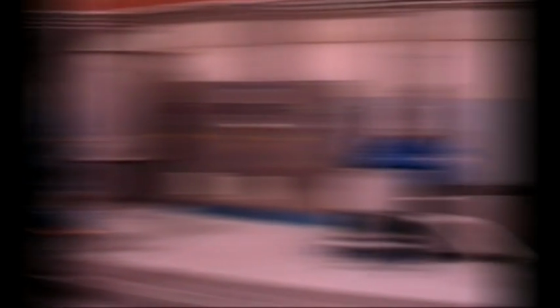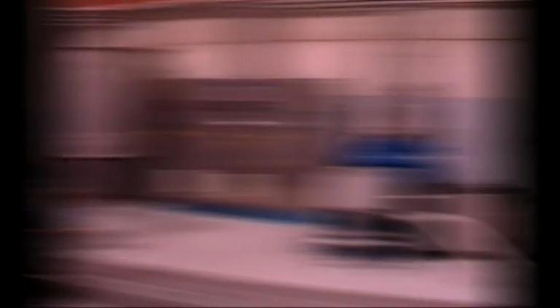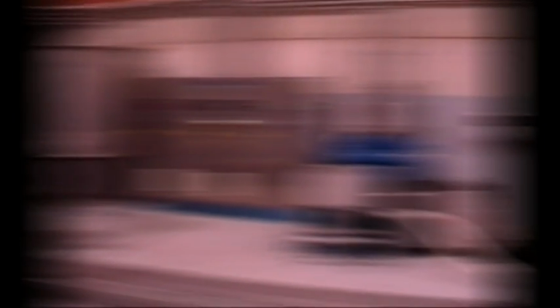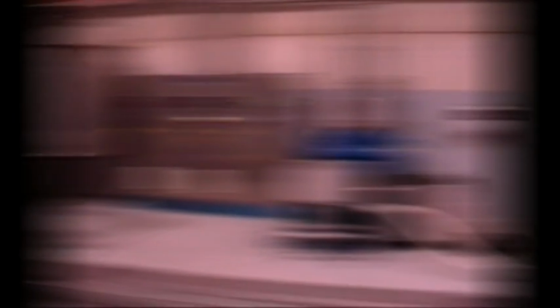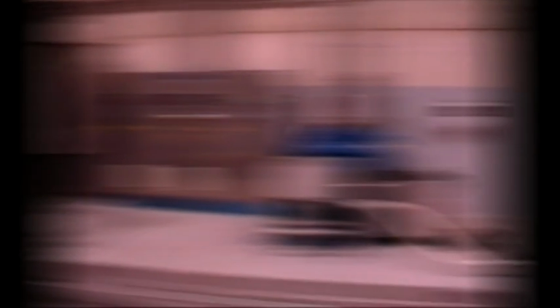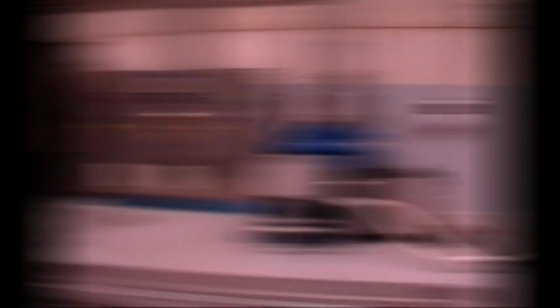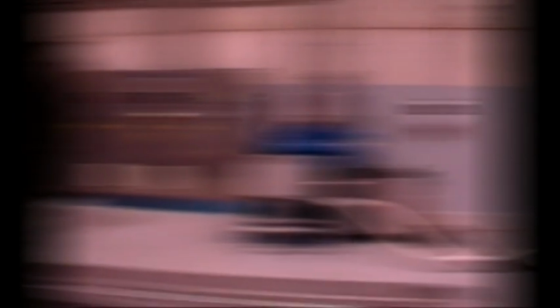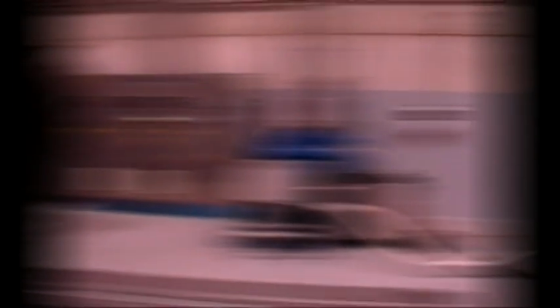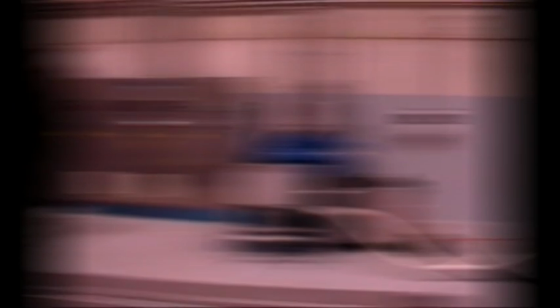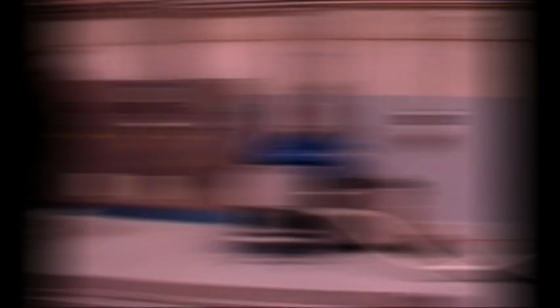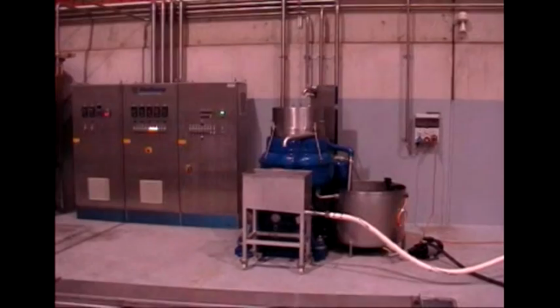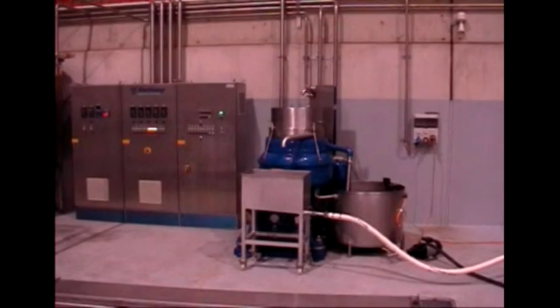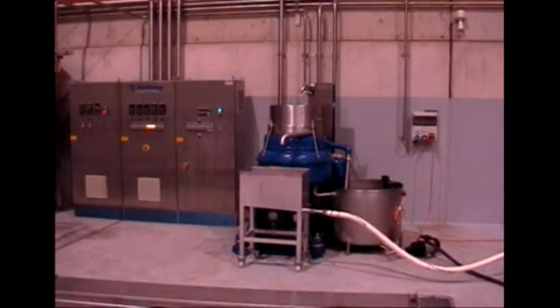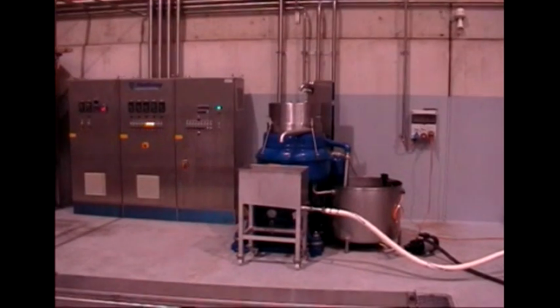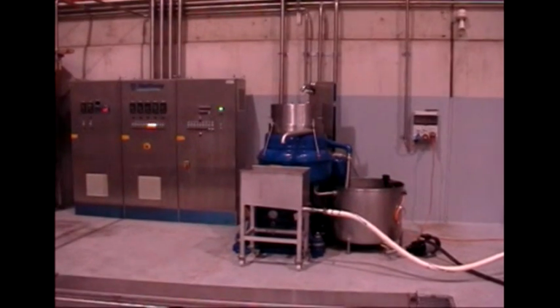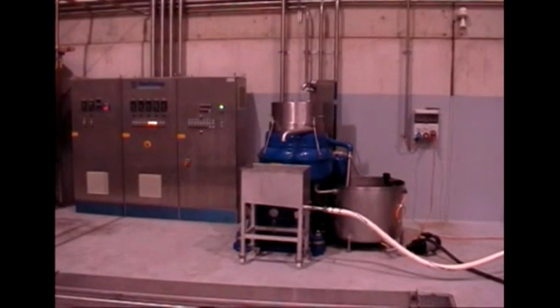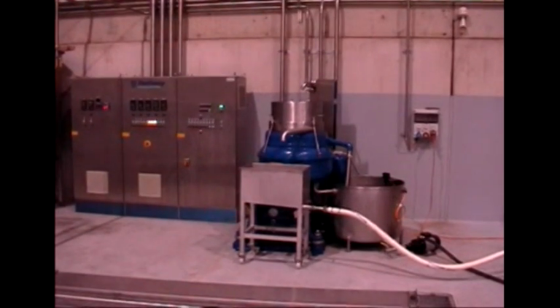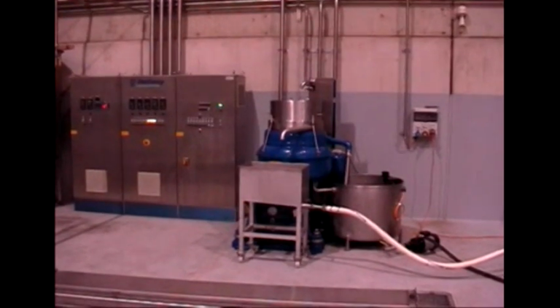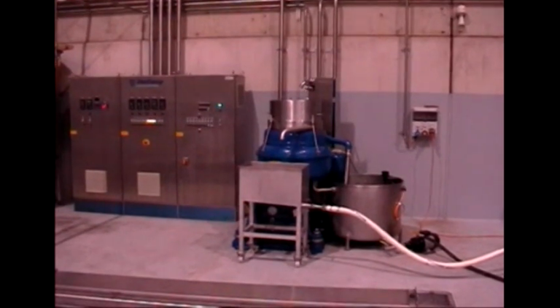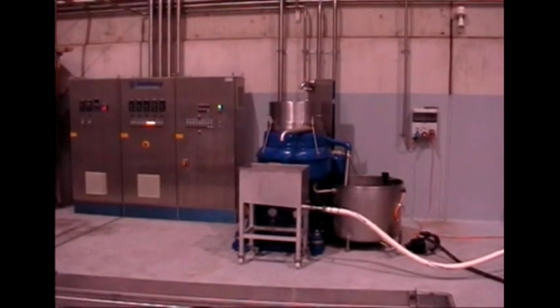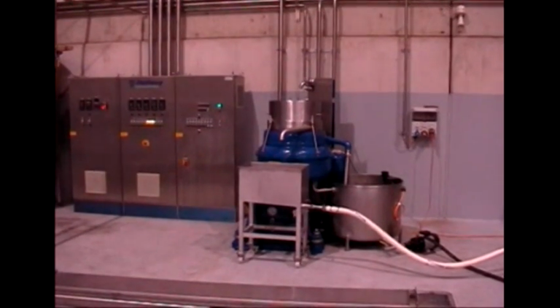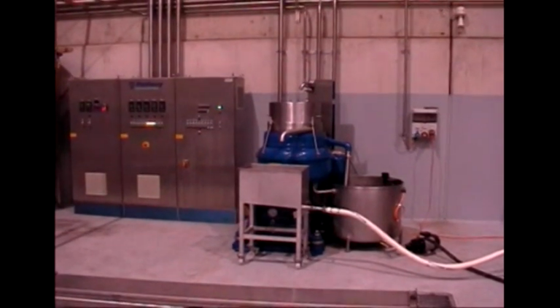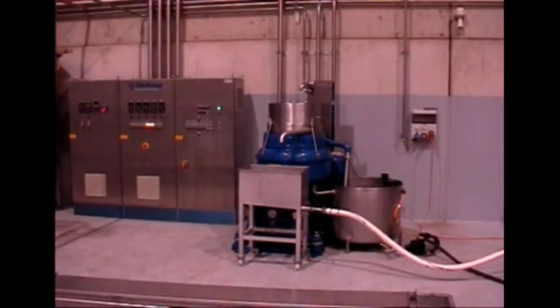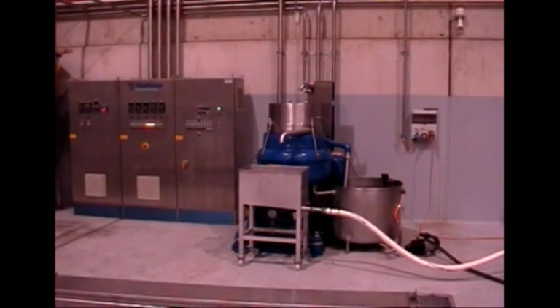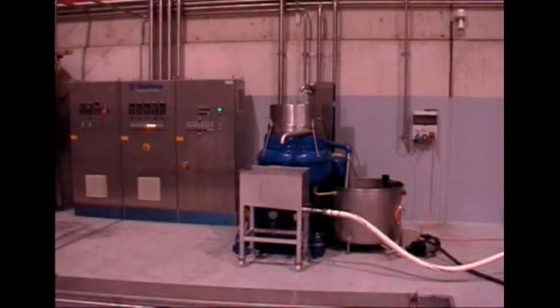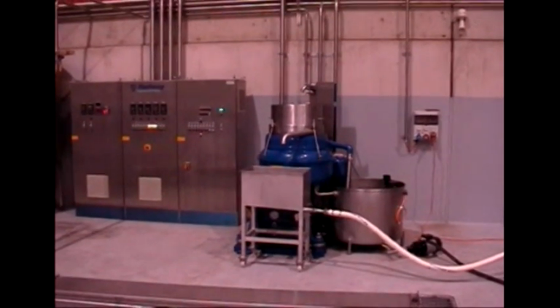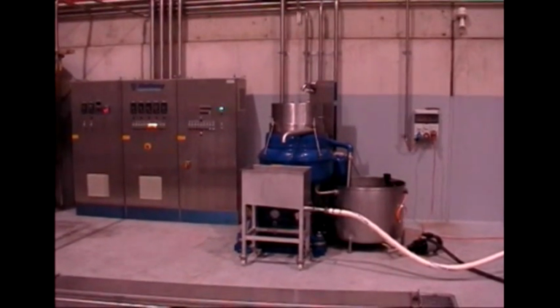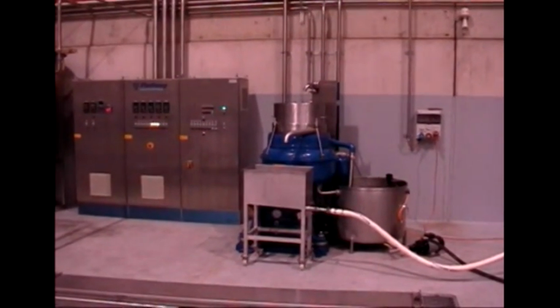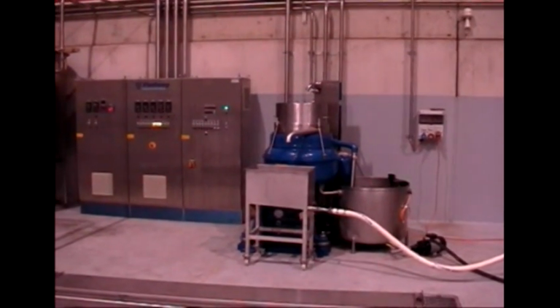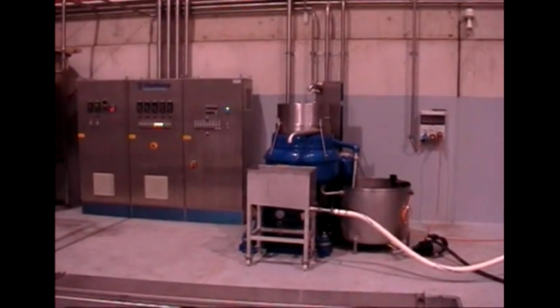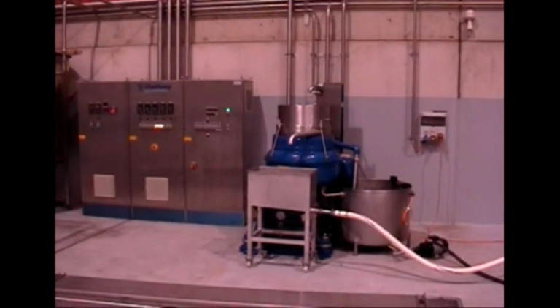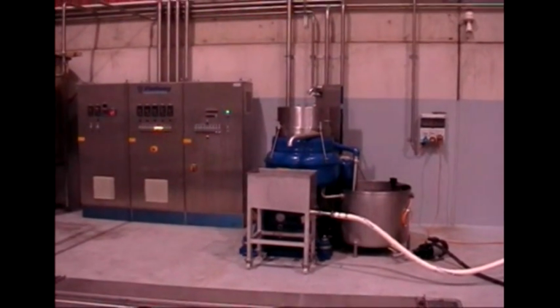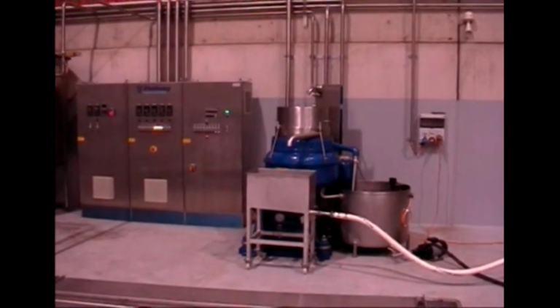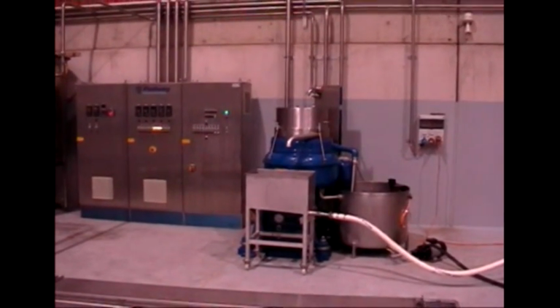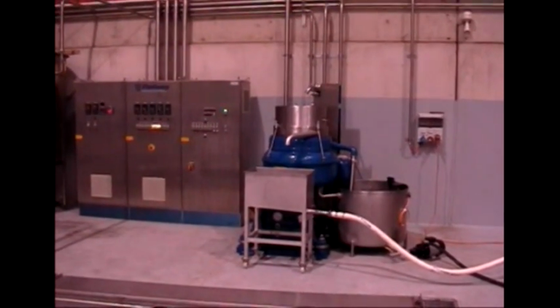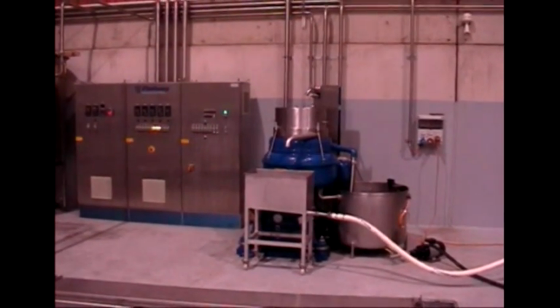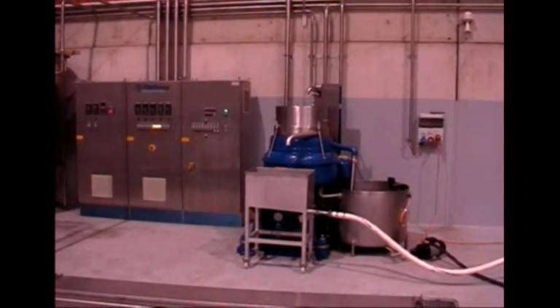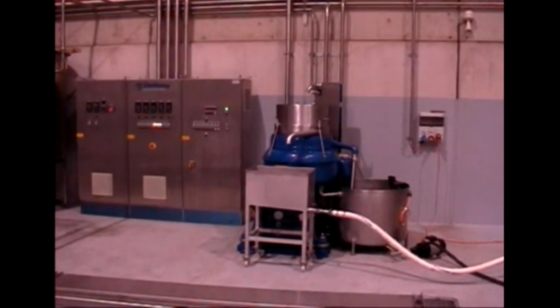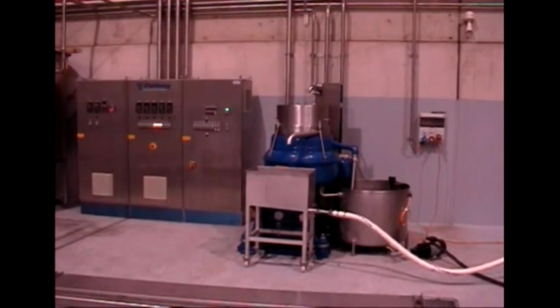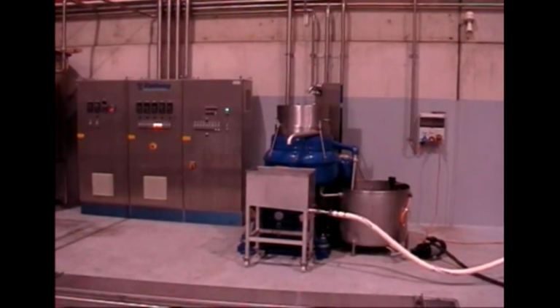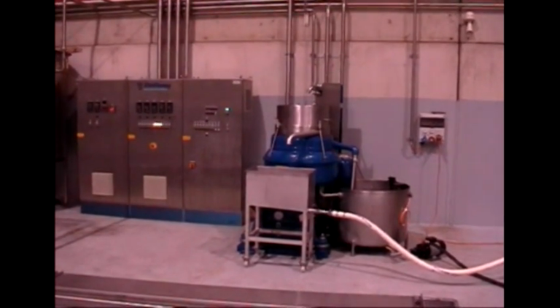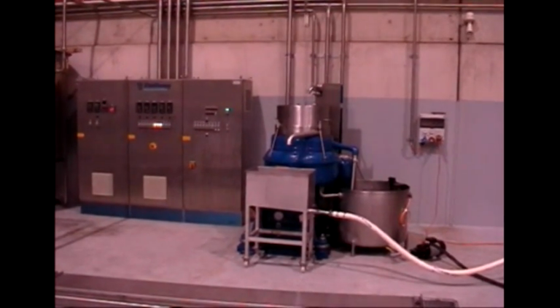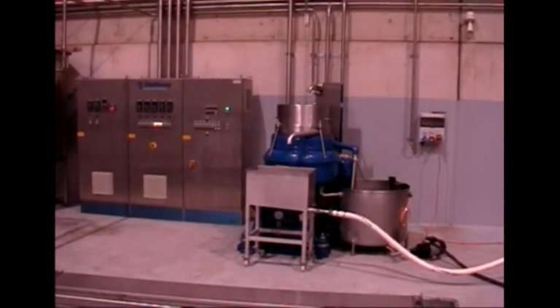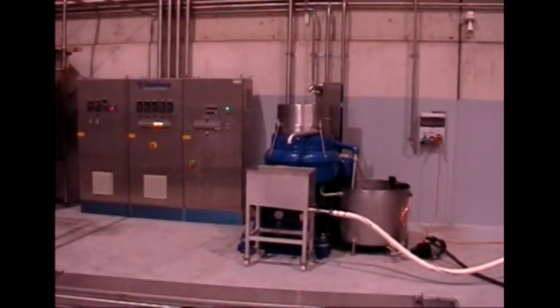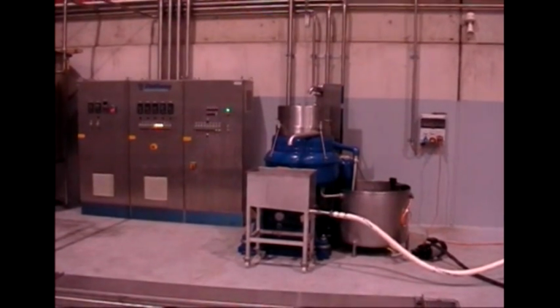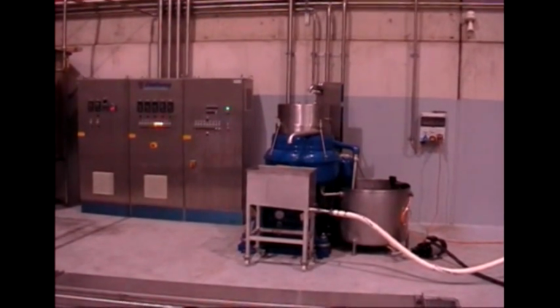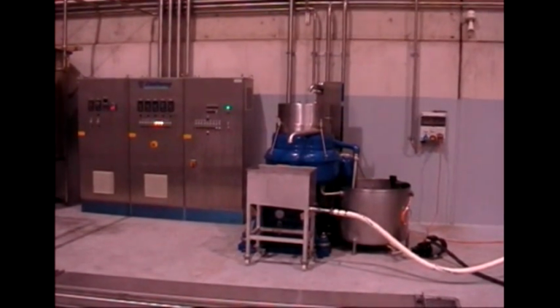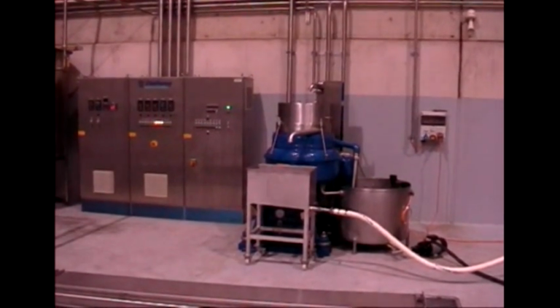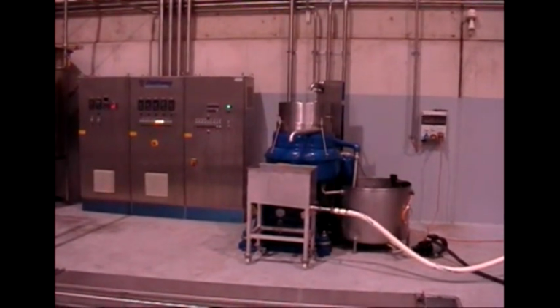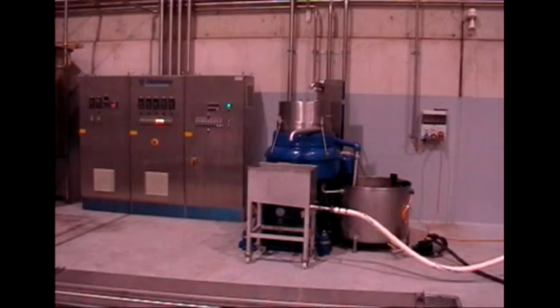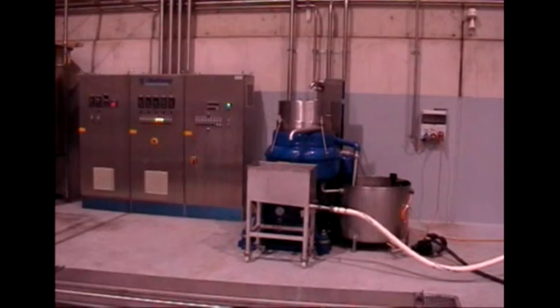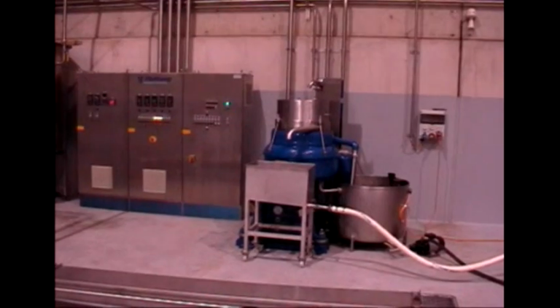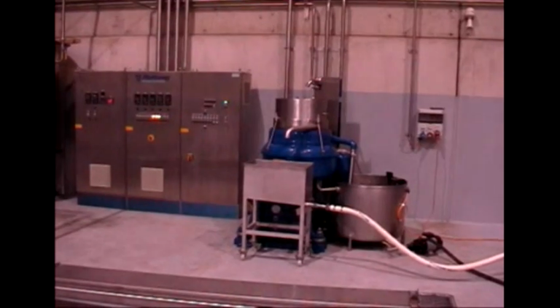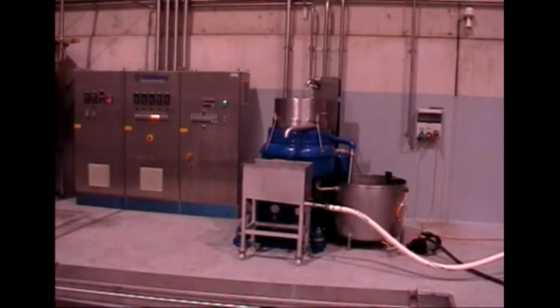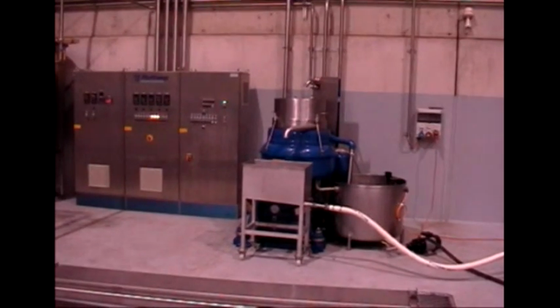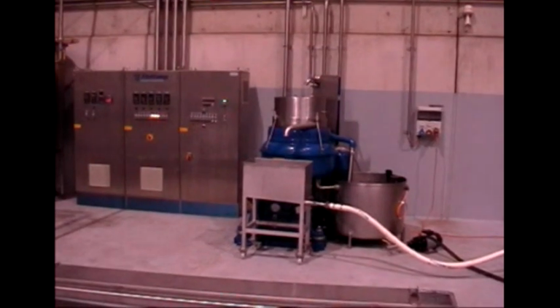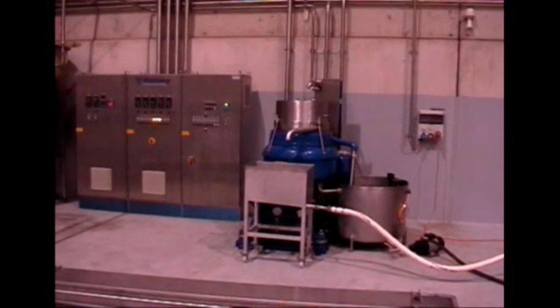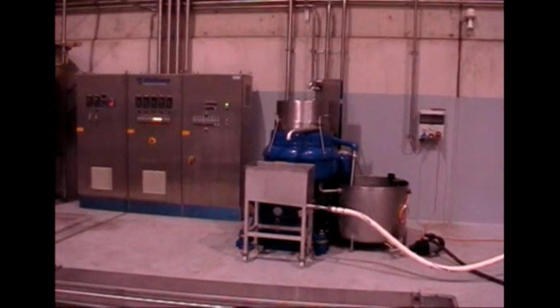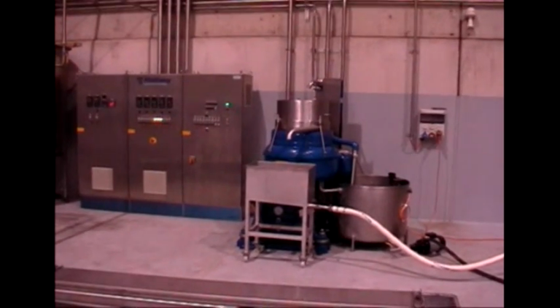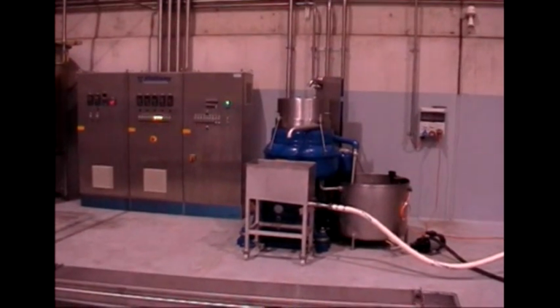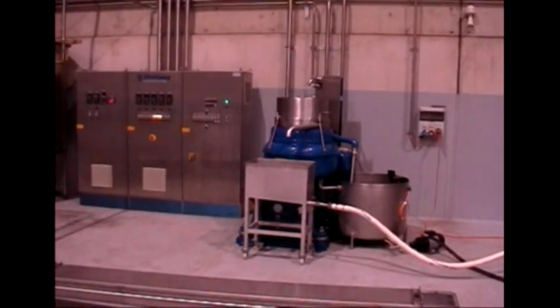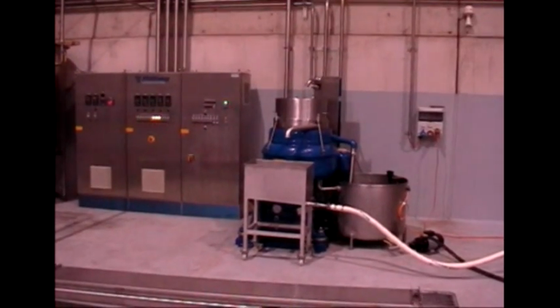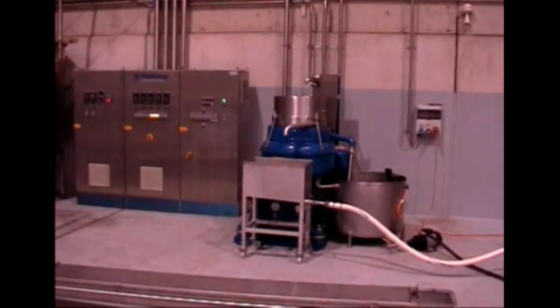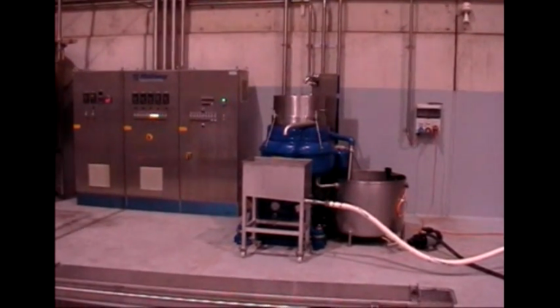And this is the purifier — just to make the oil perfectly clean. The final step in the process.